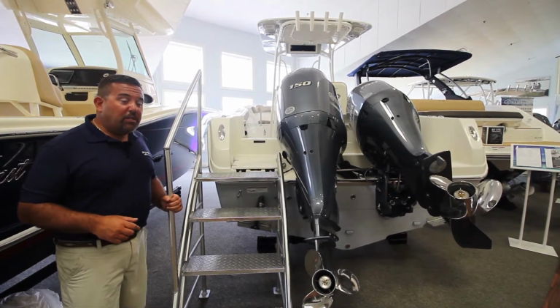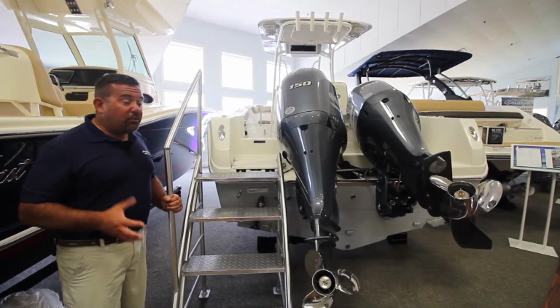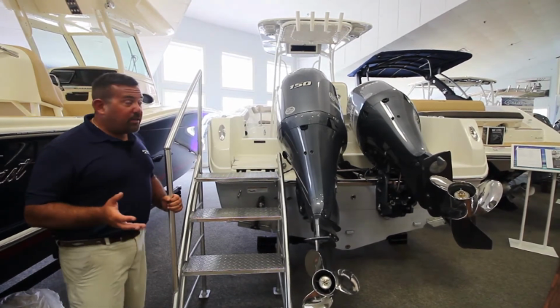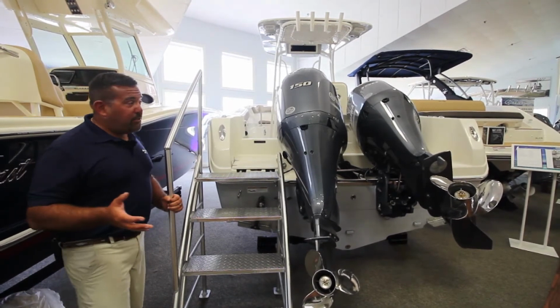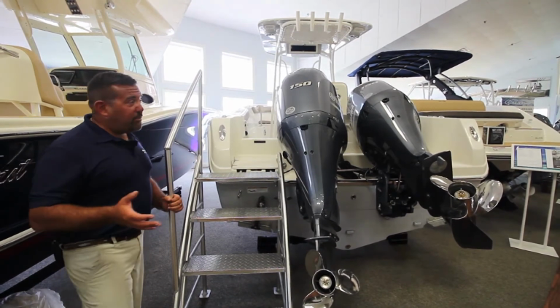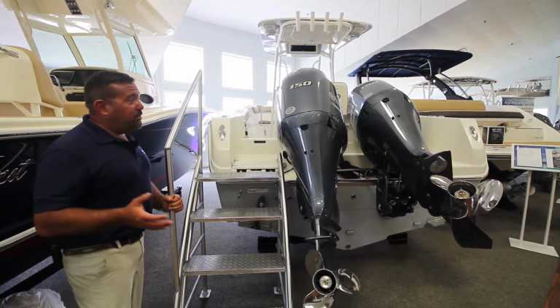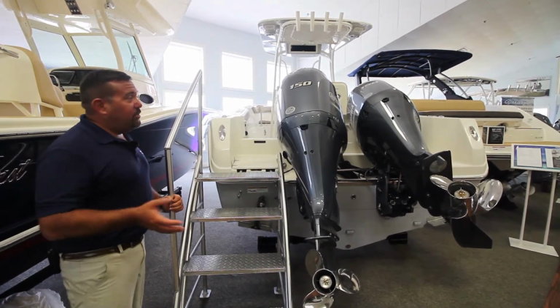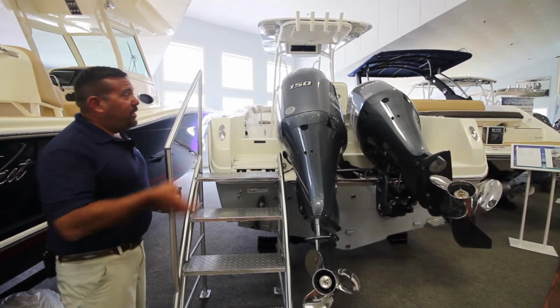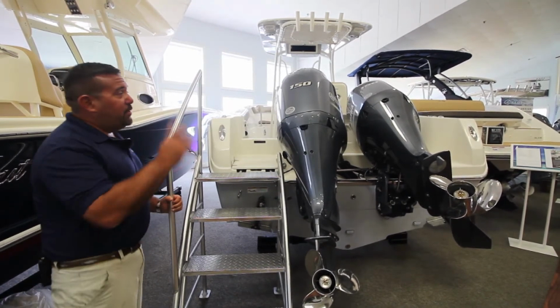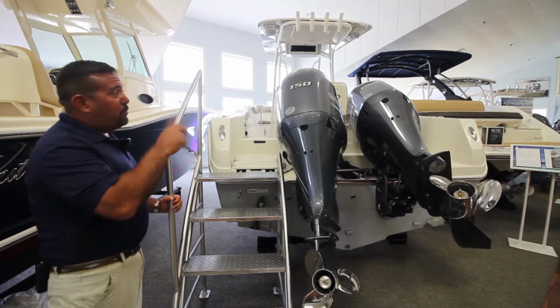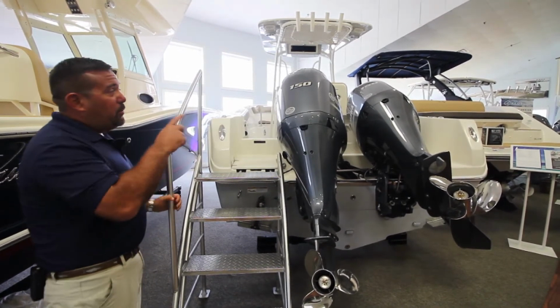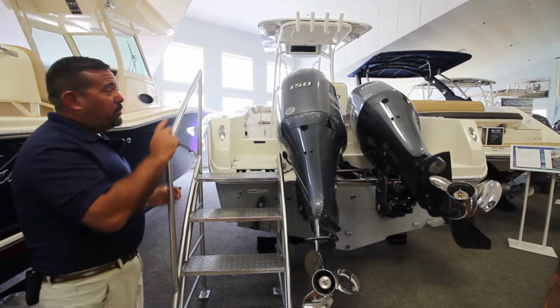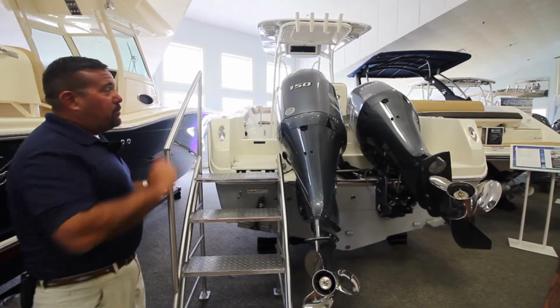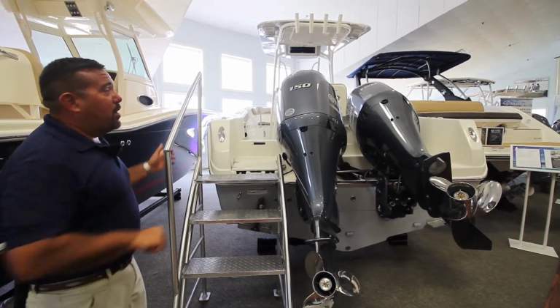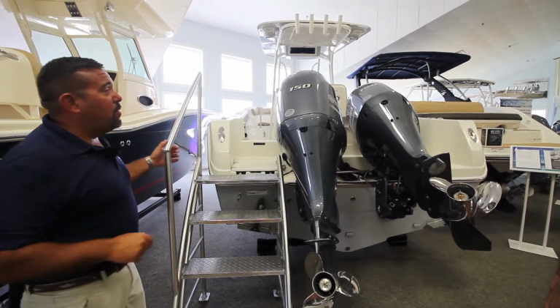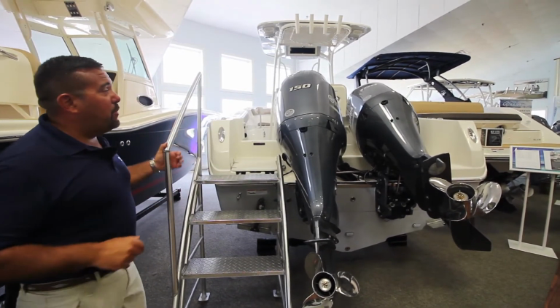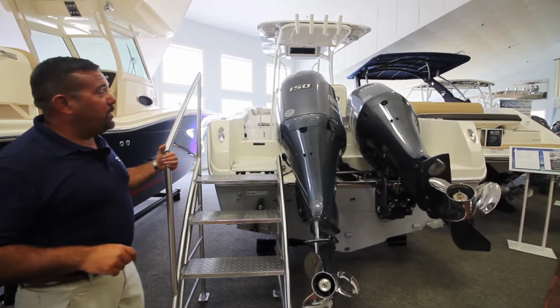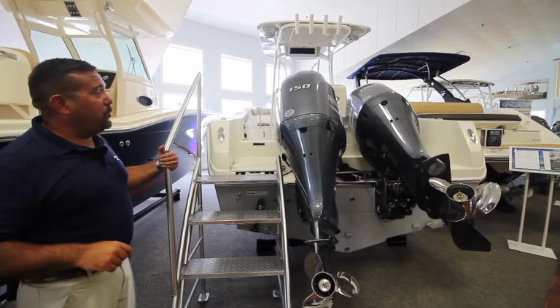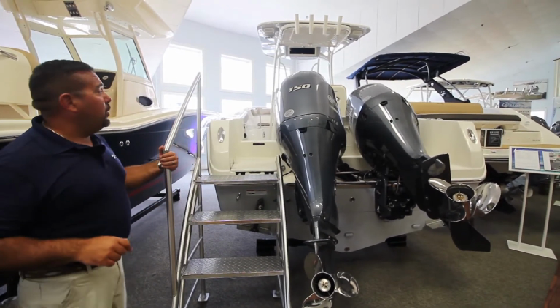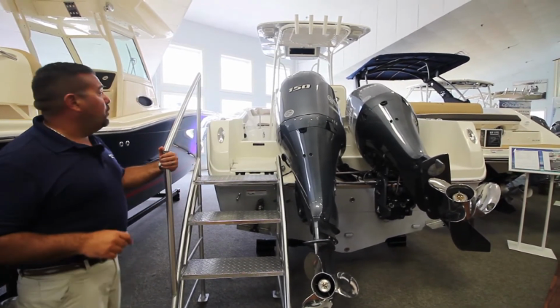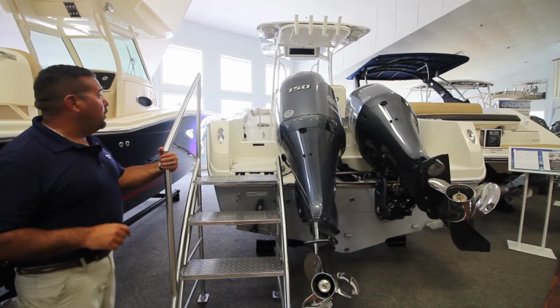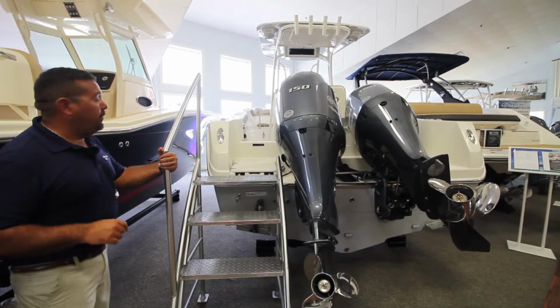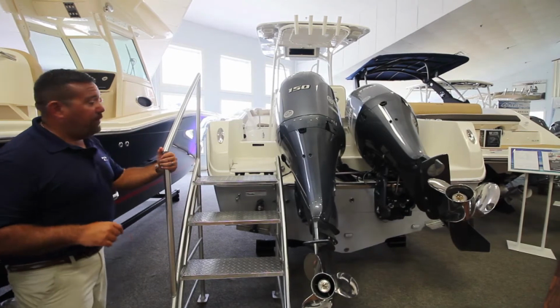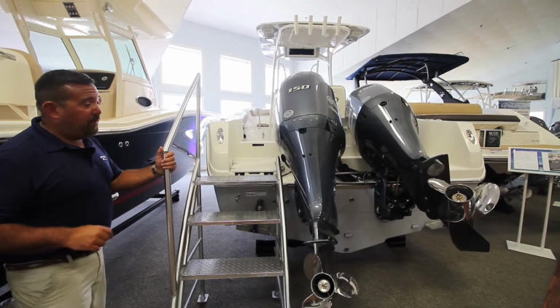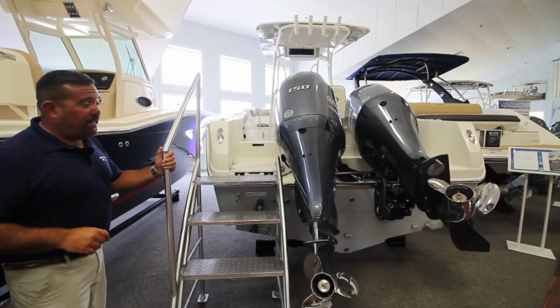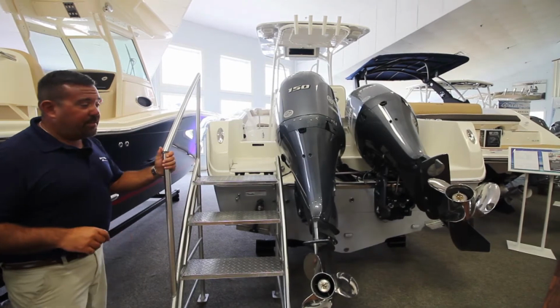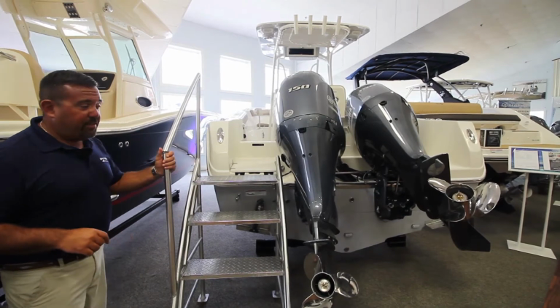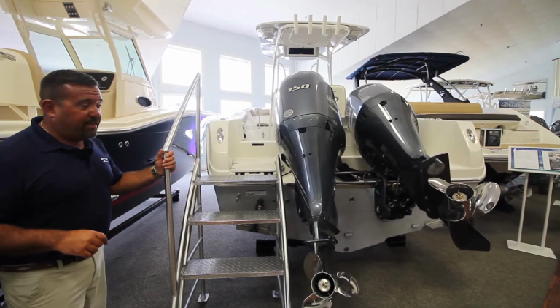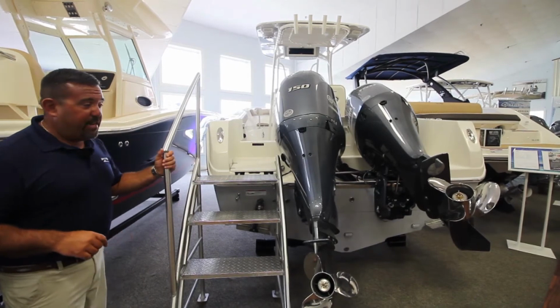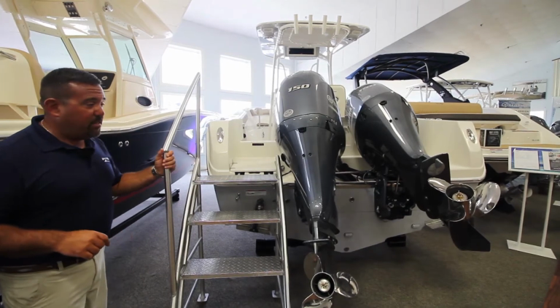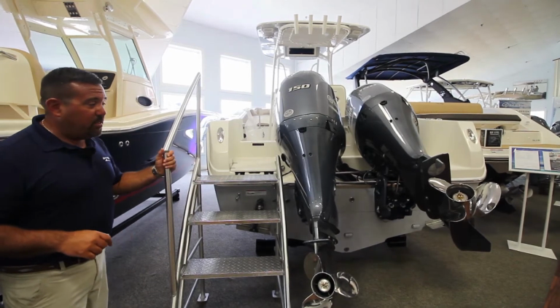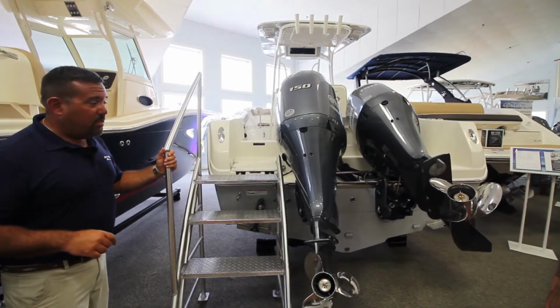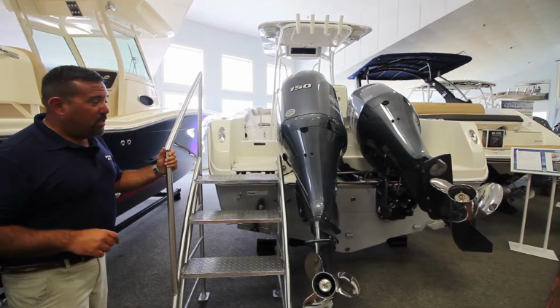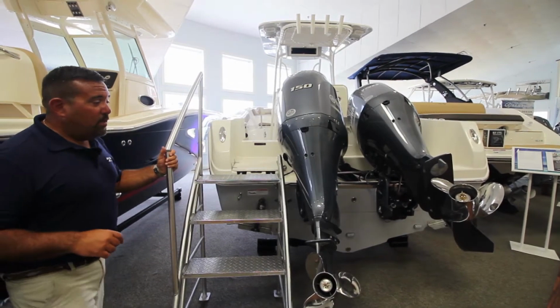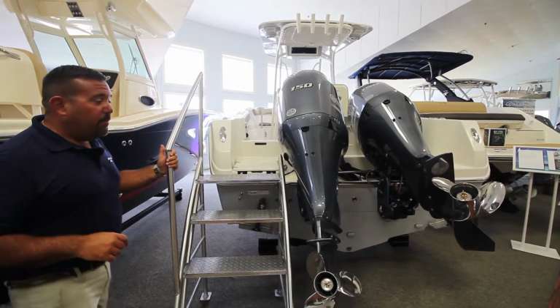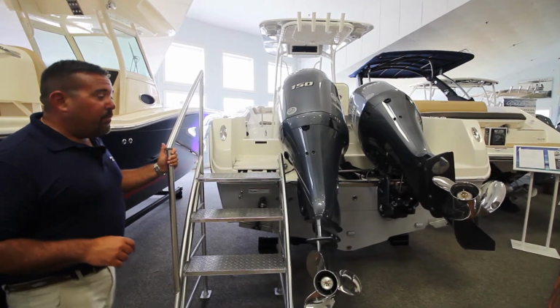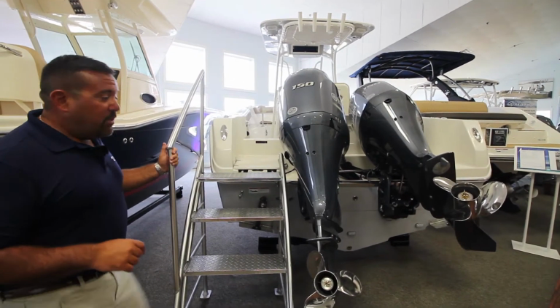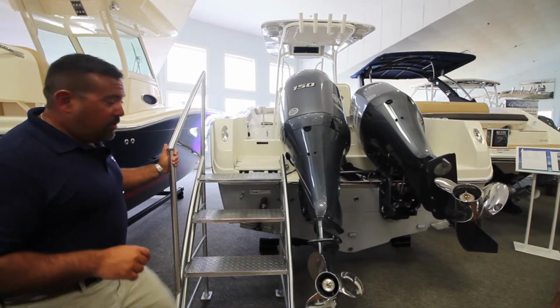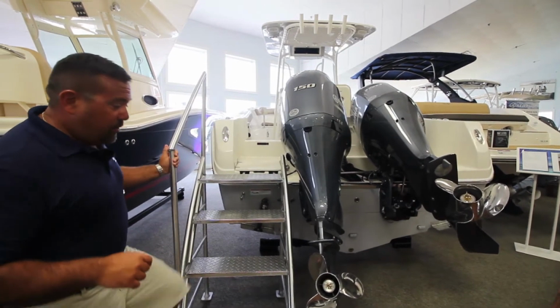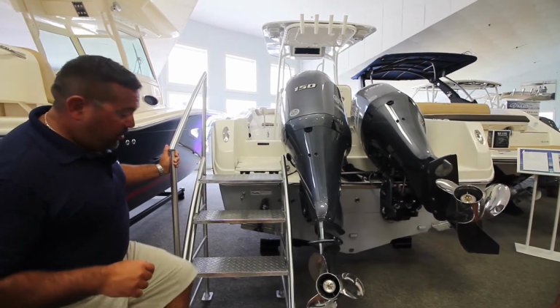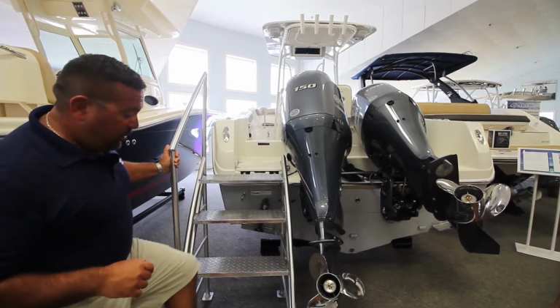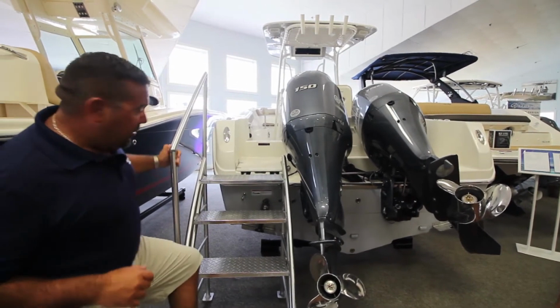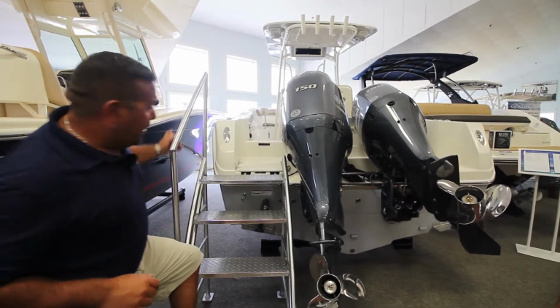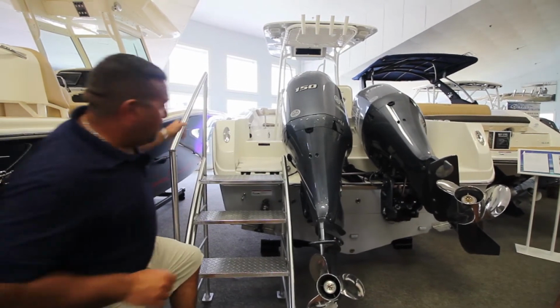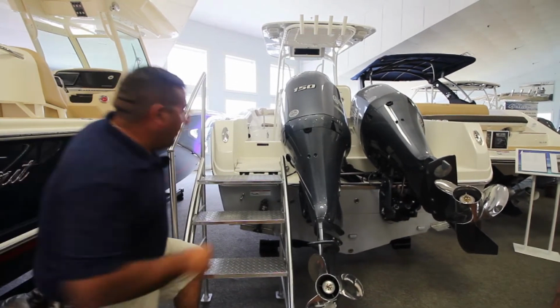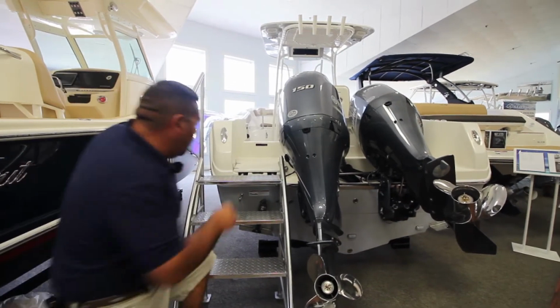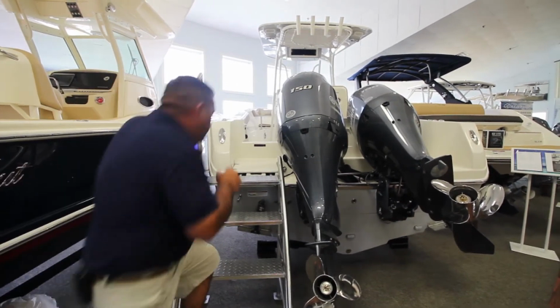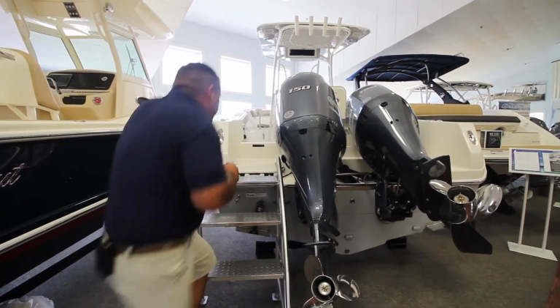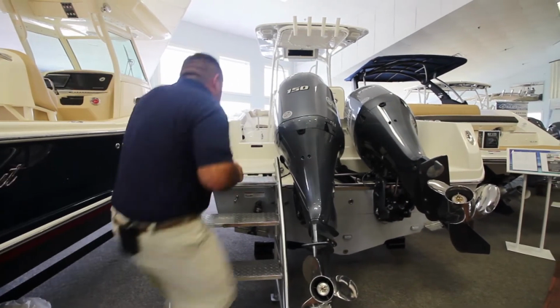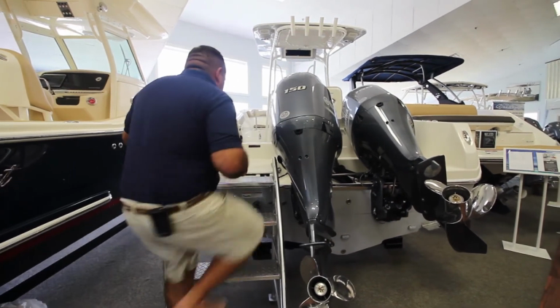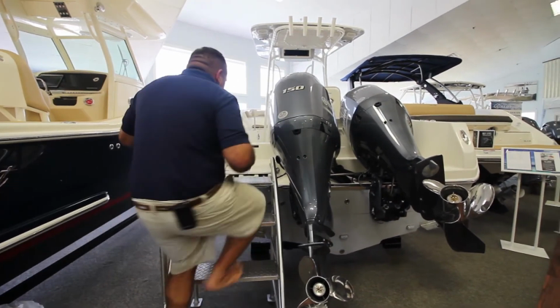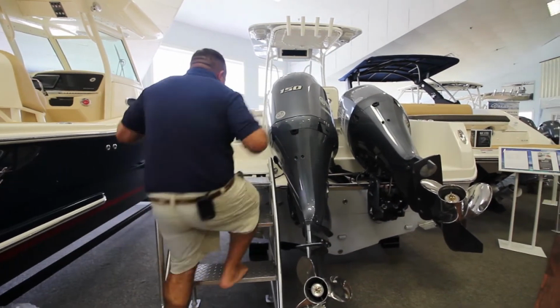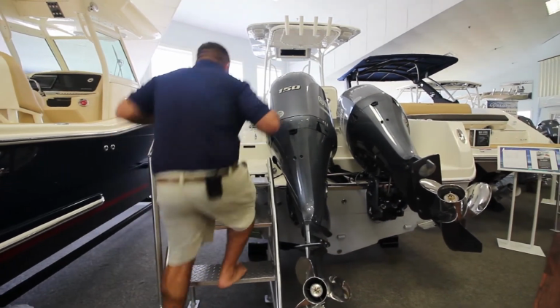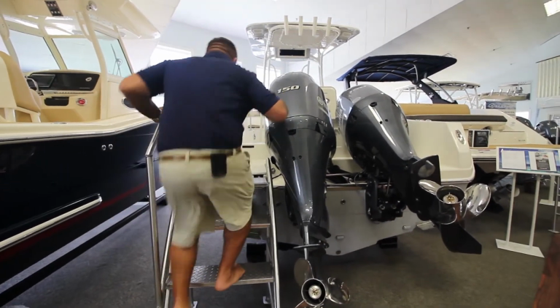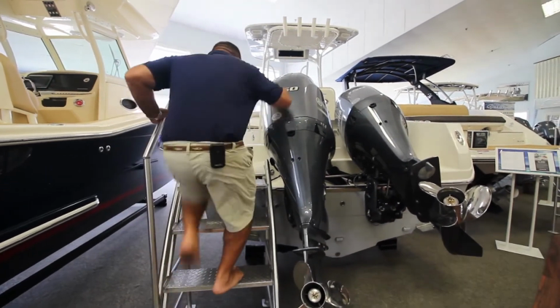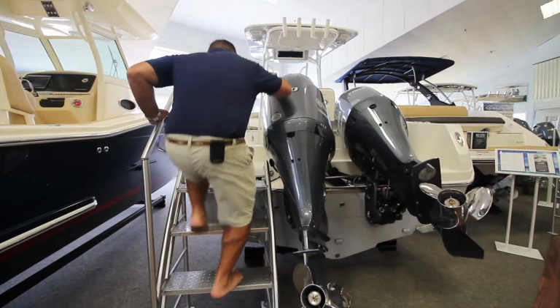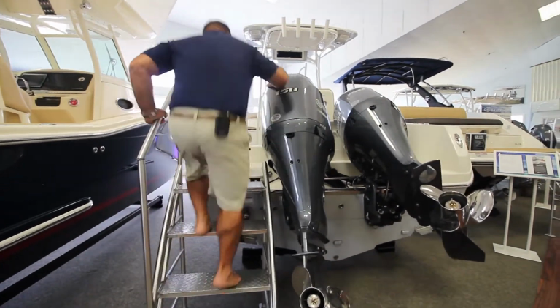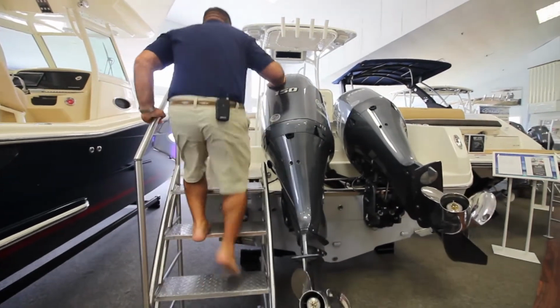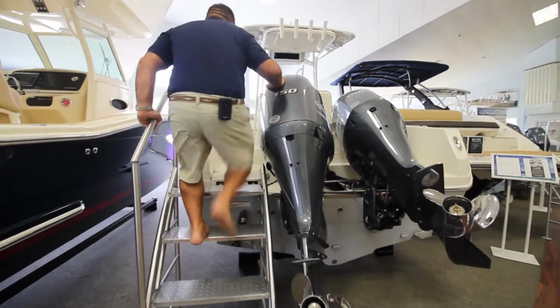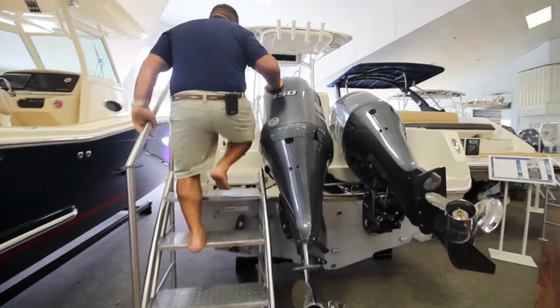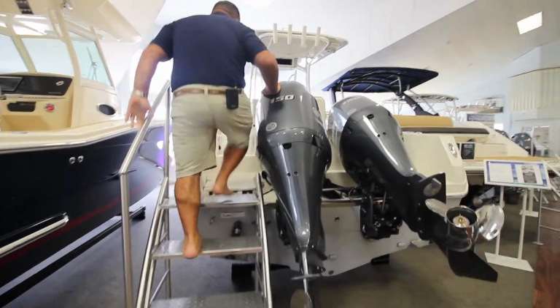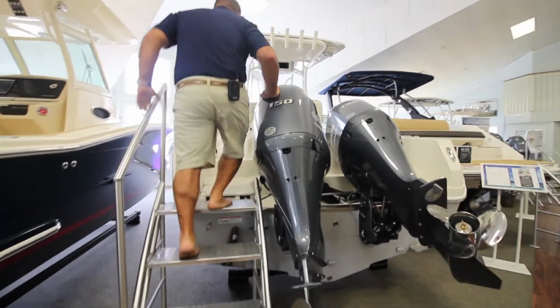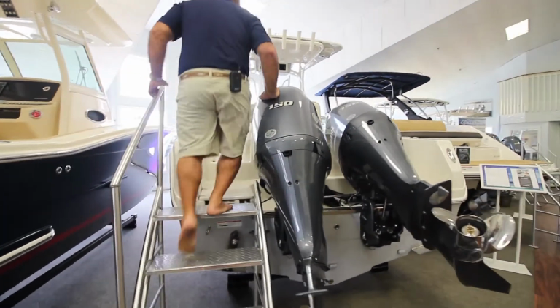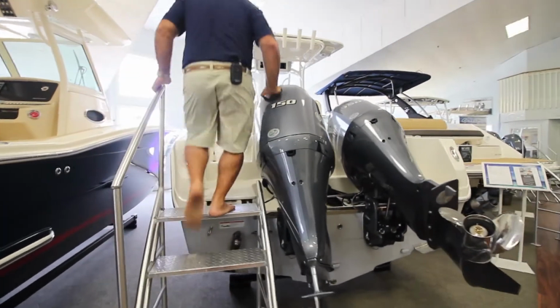As you can see, the boat is powered by twin 150 XCAs. So let's take a step on the boat.